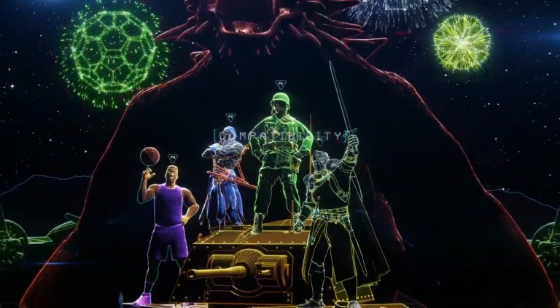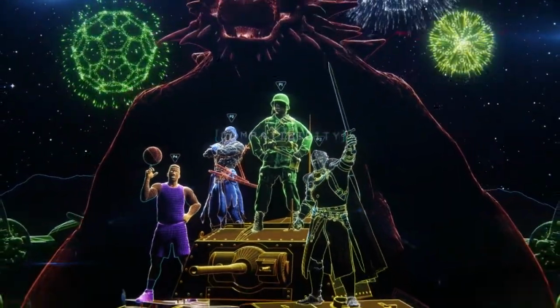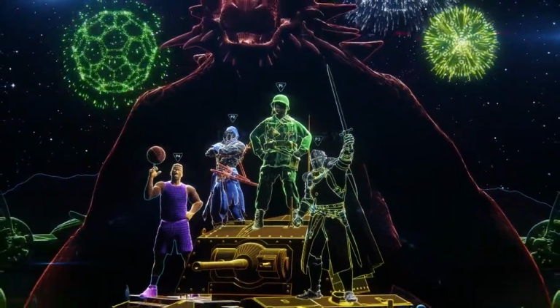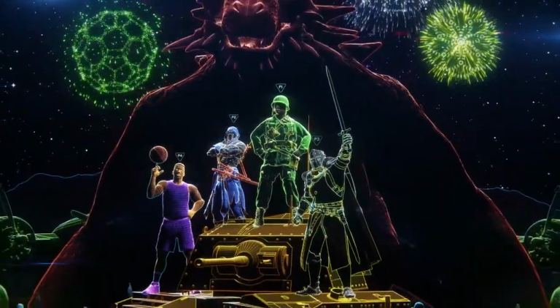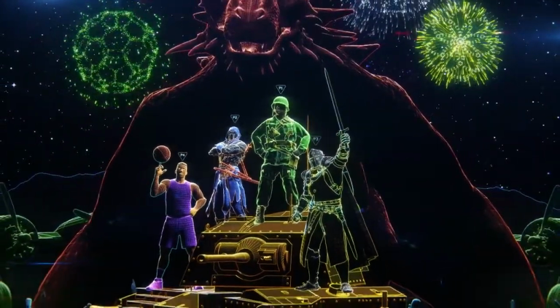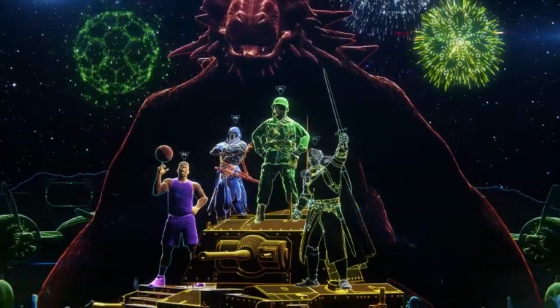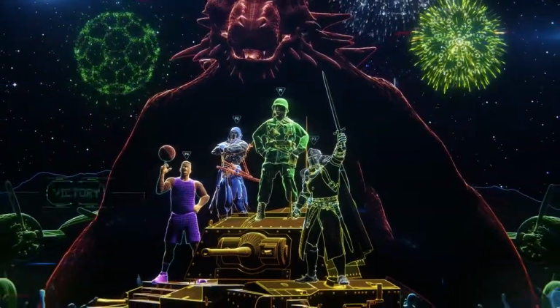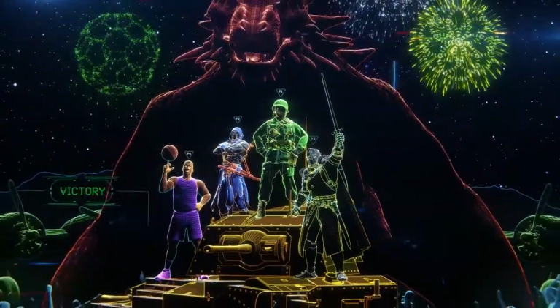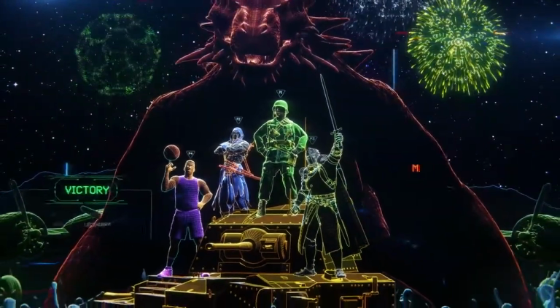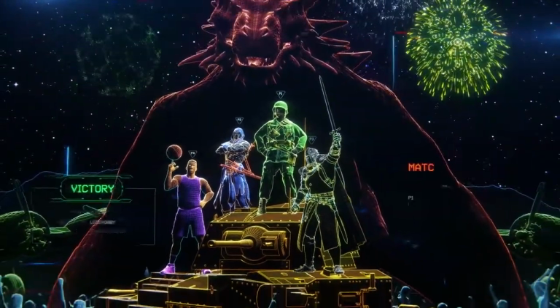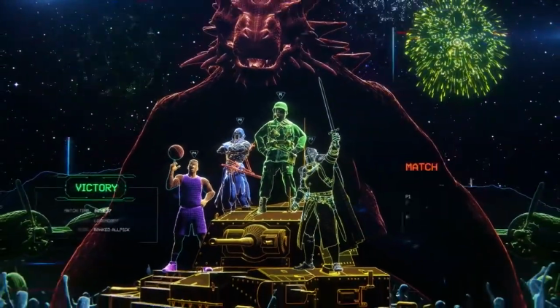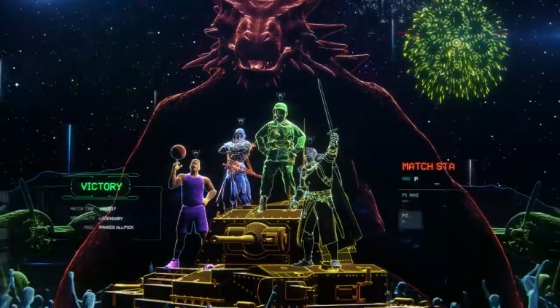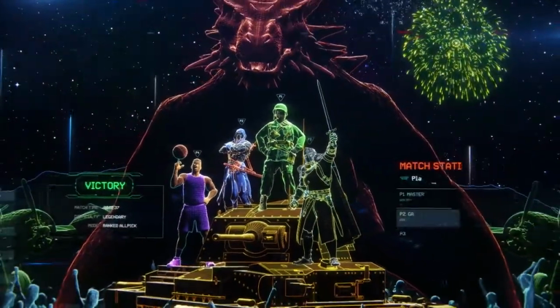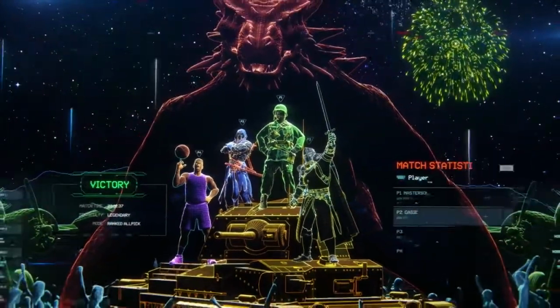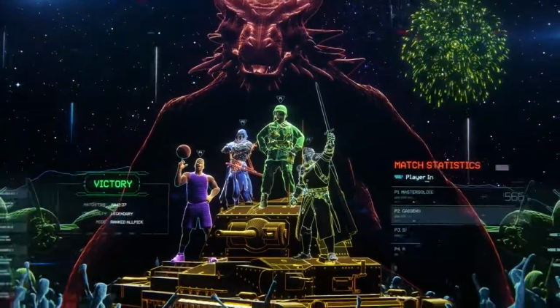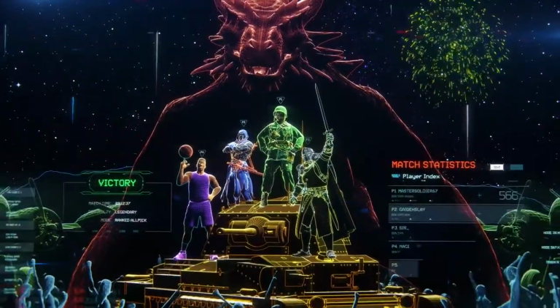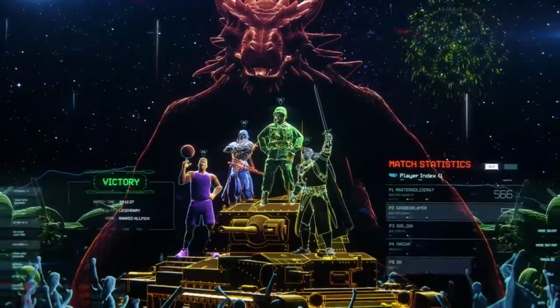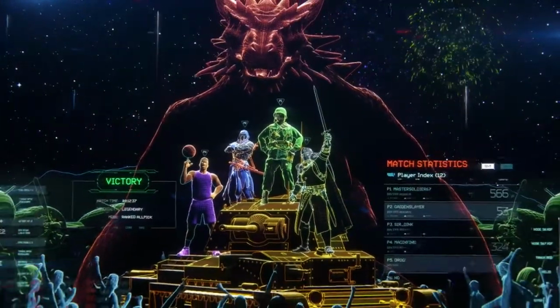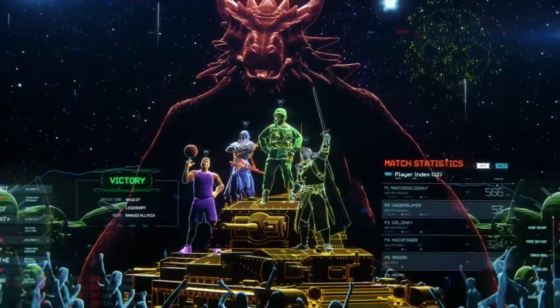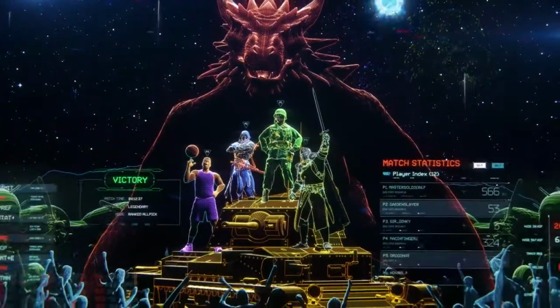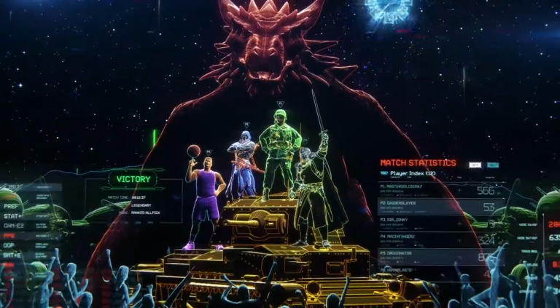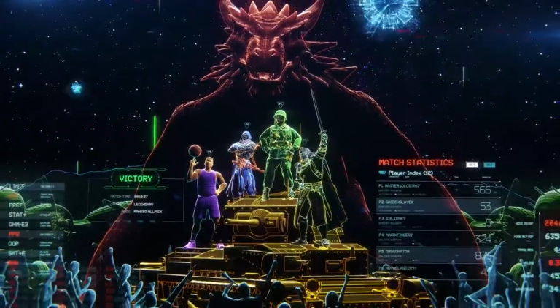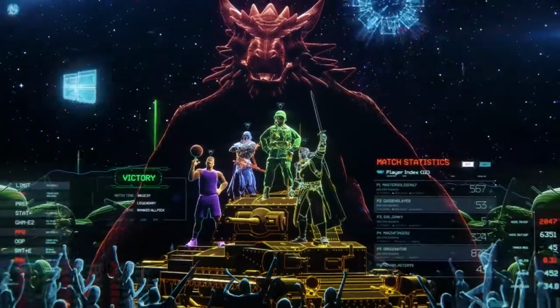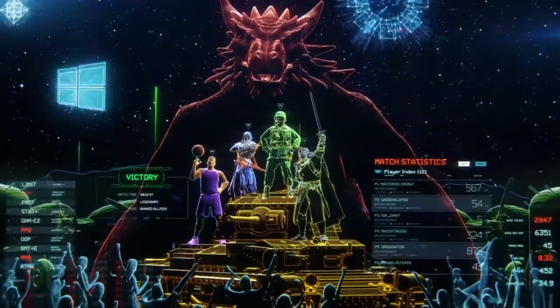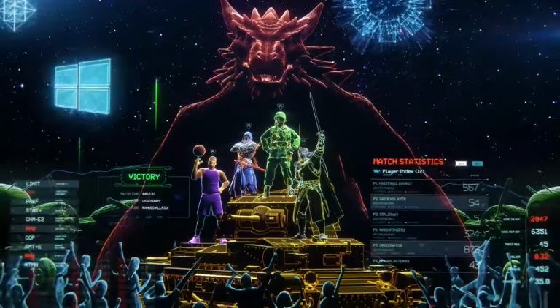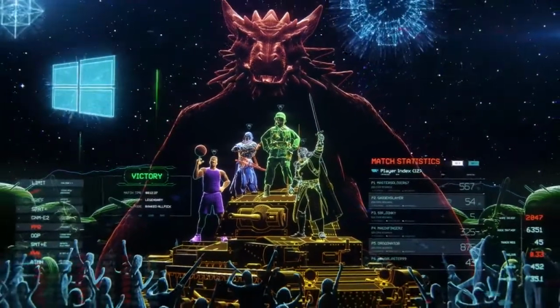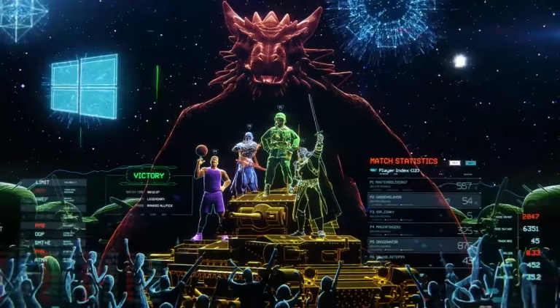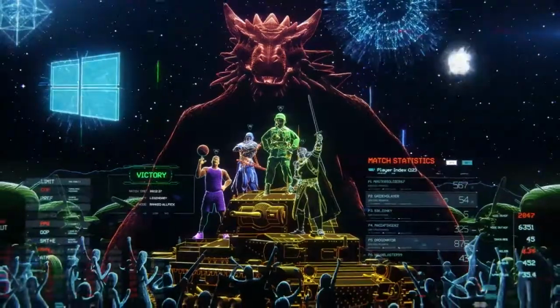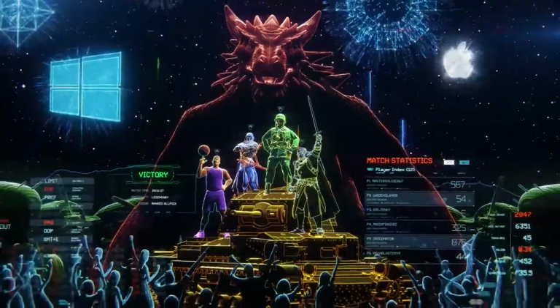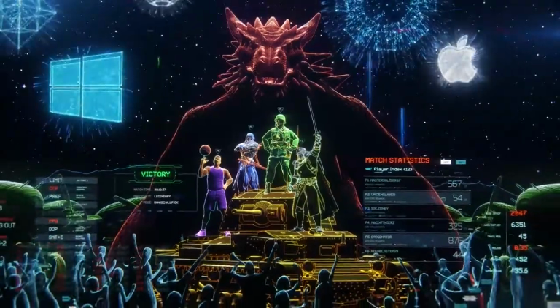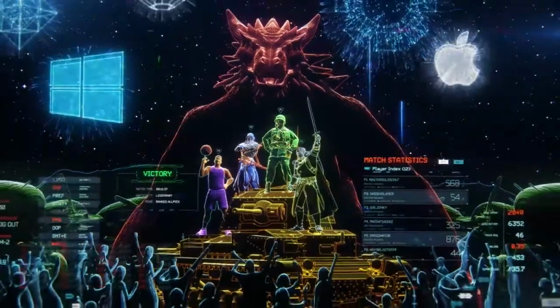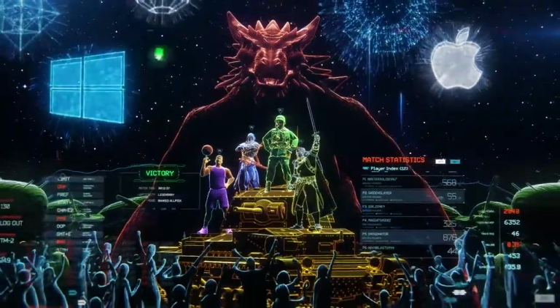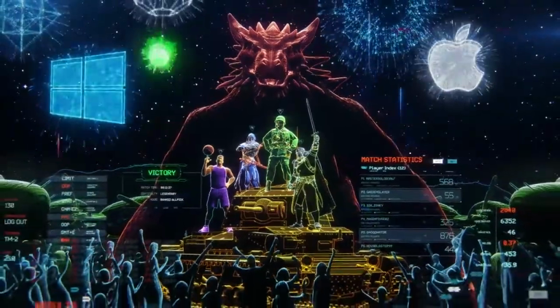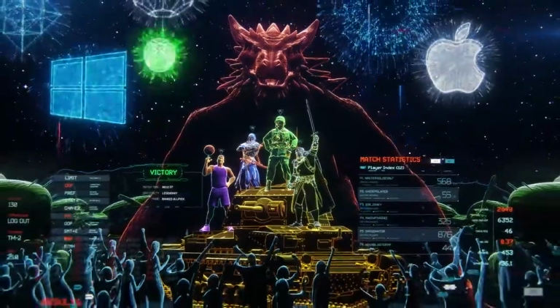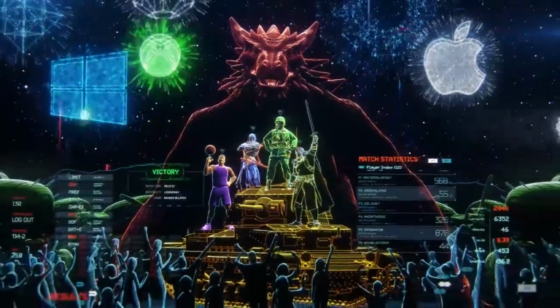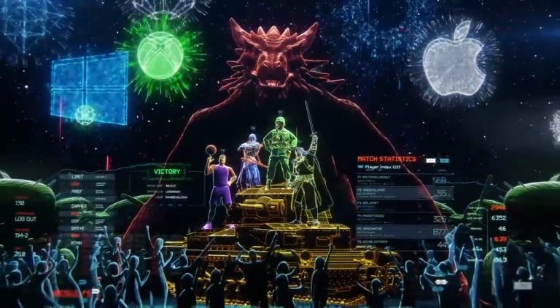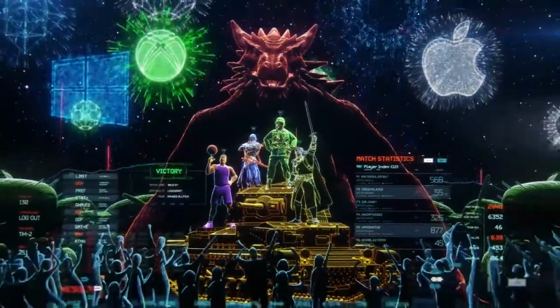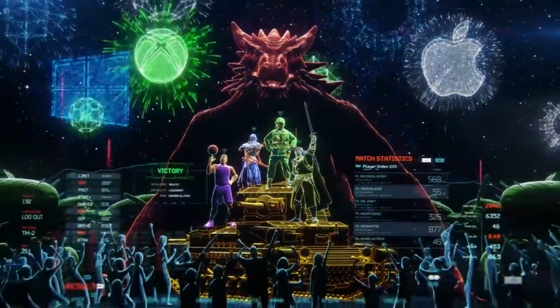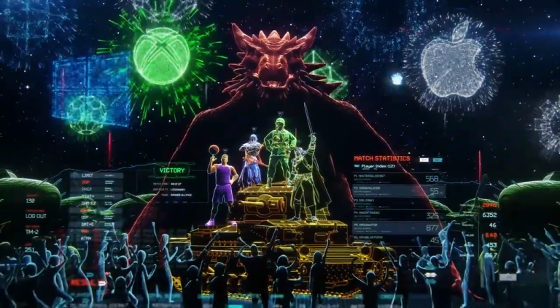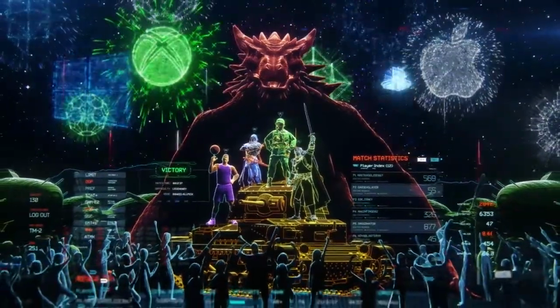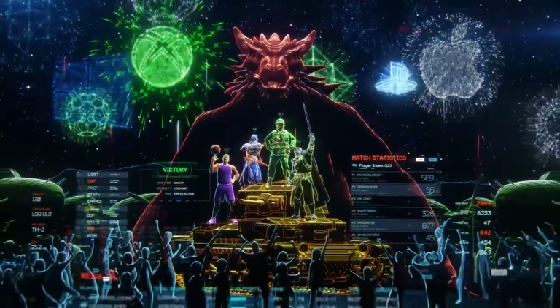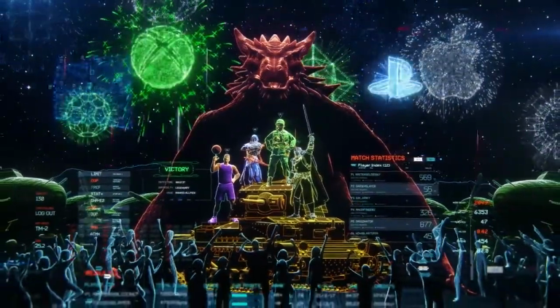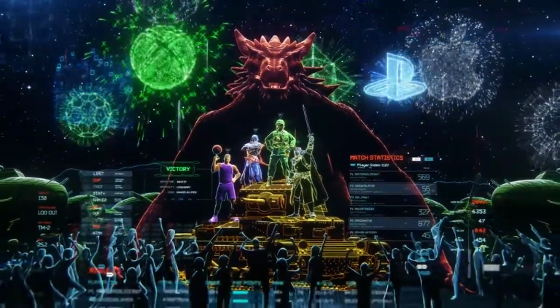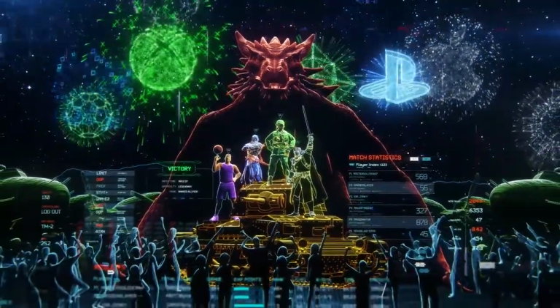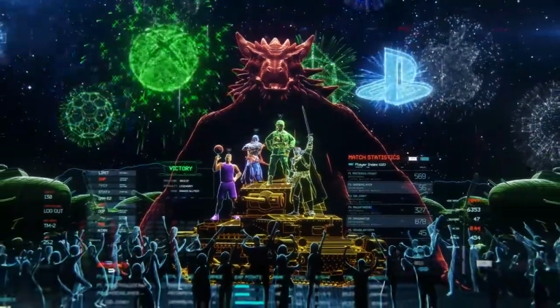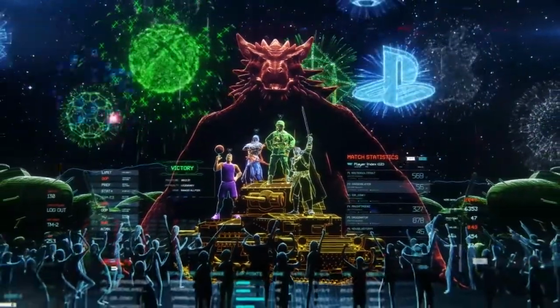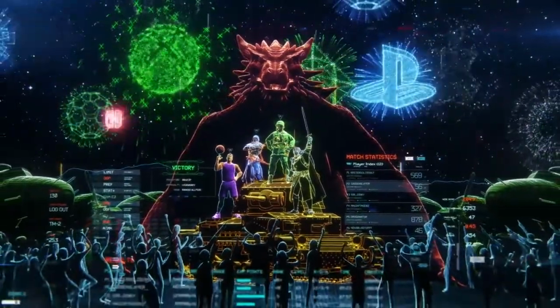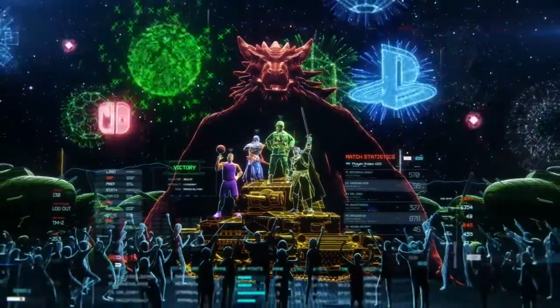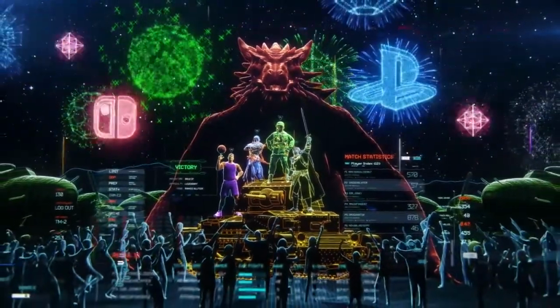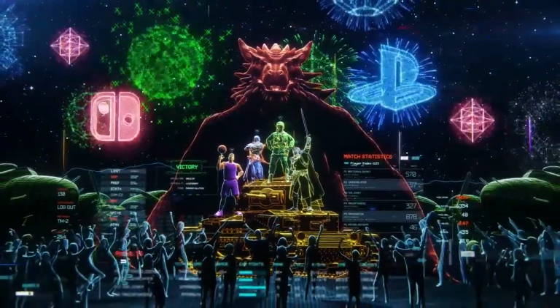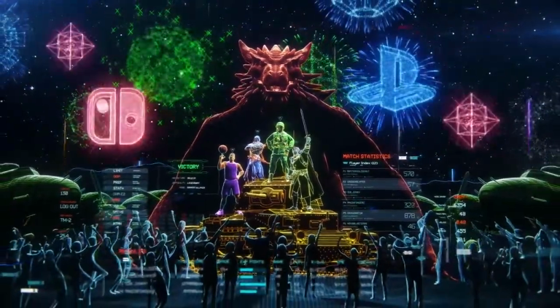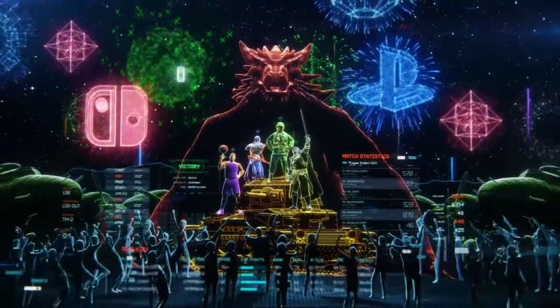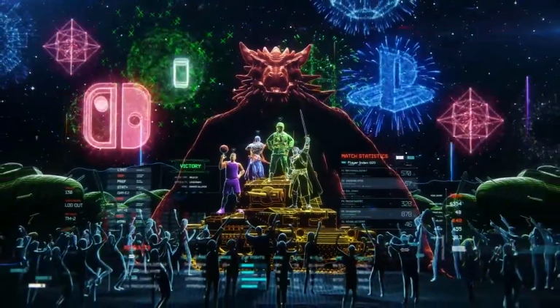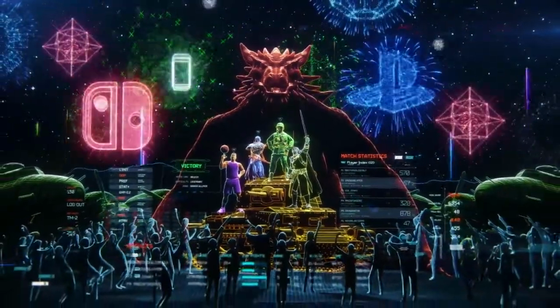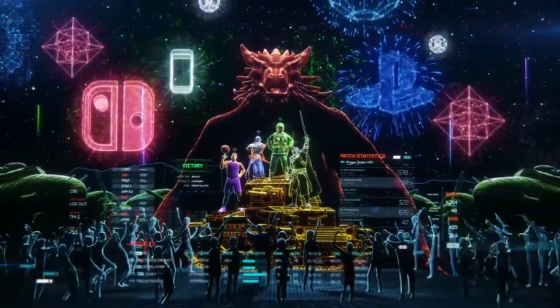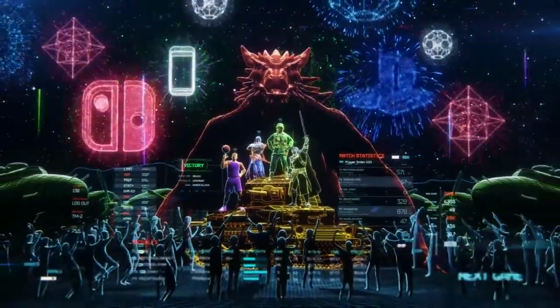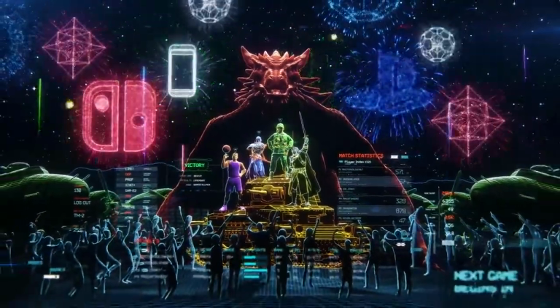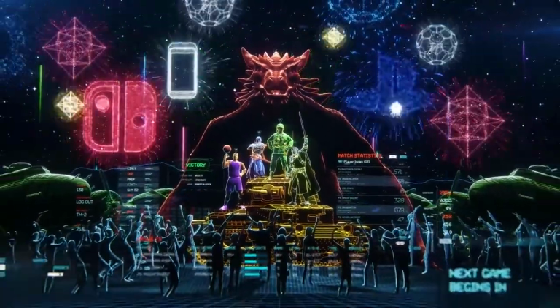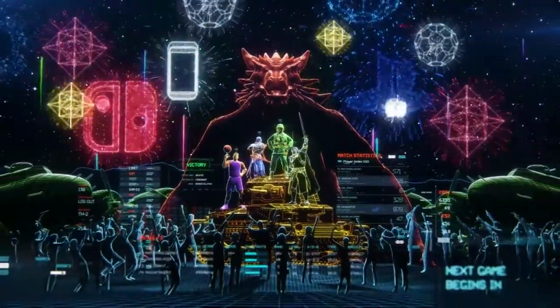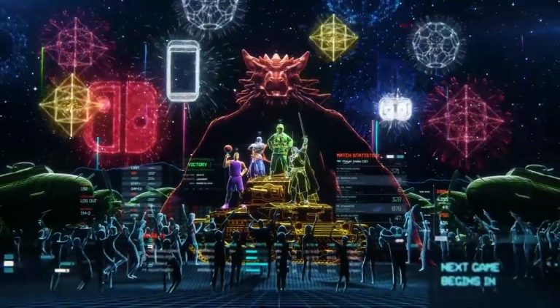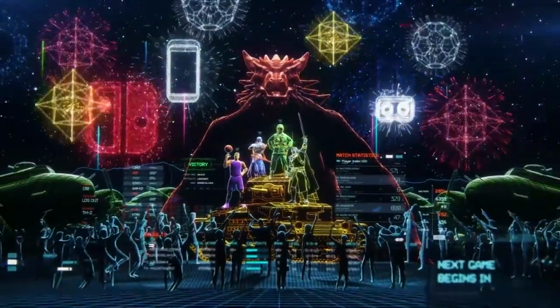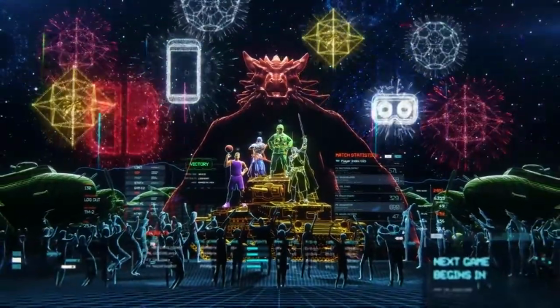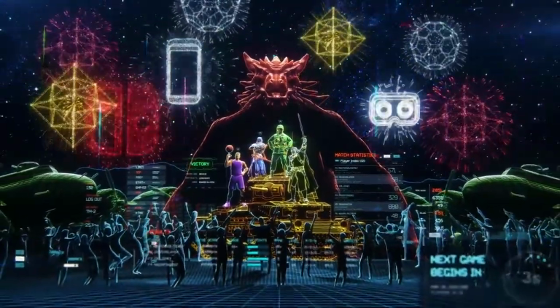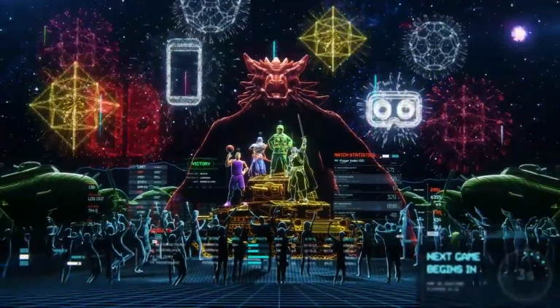All gaming platforms compatible: PC, Mac, Xbox One, PlayStation 4, Nintendo Switch, Mobile and VR.